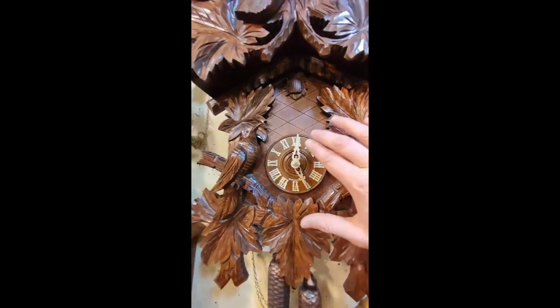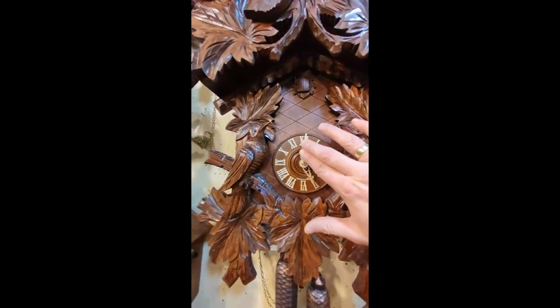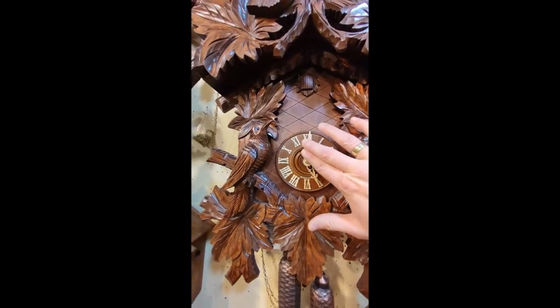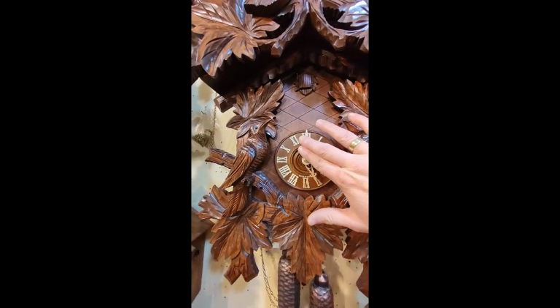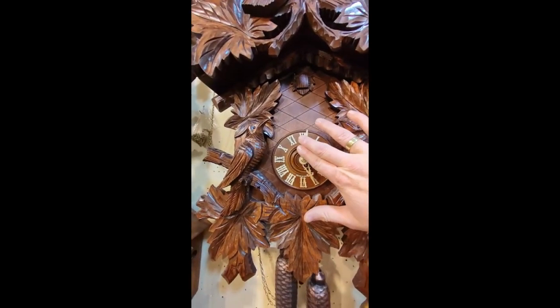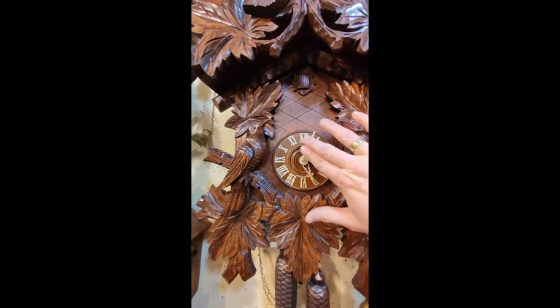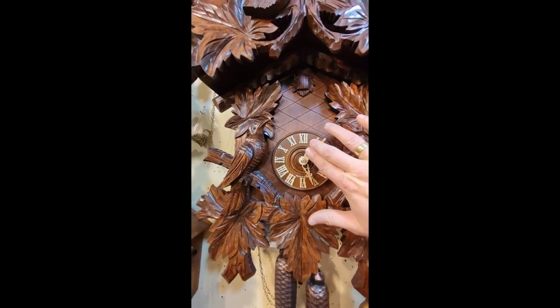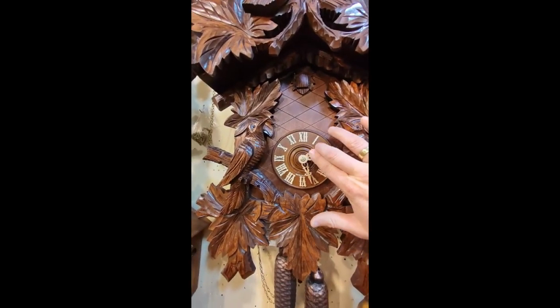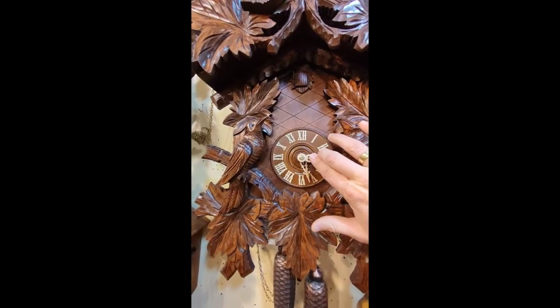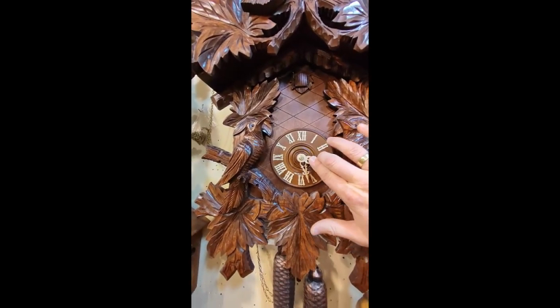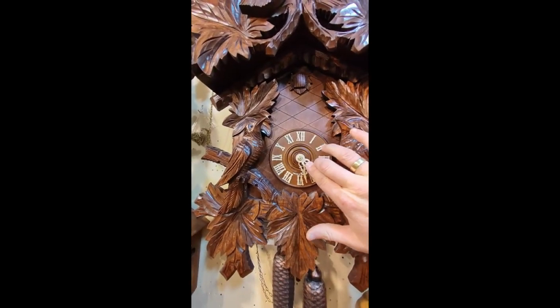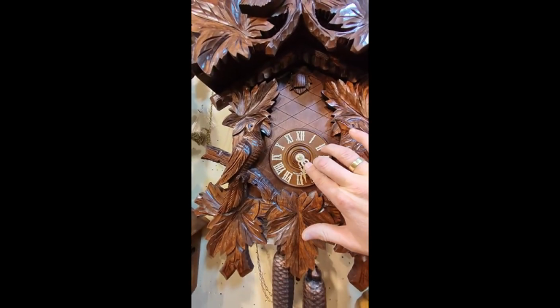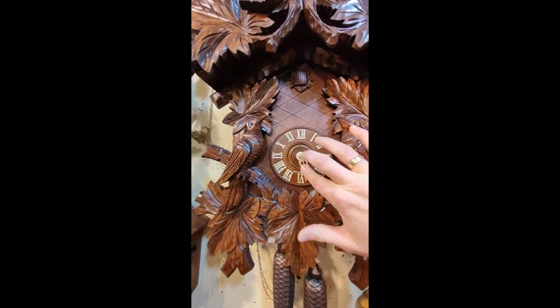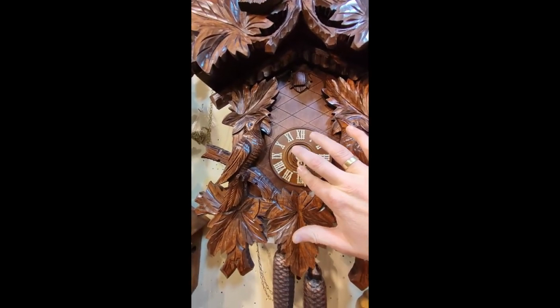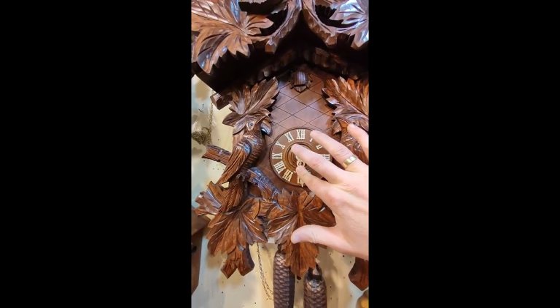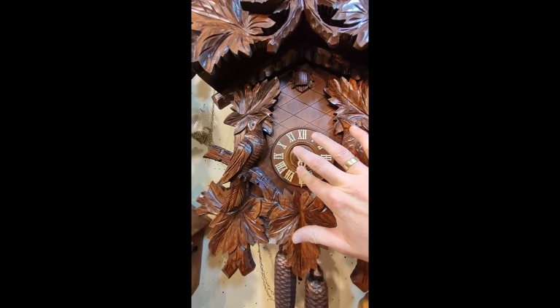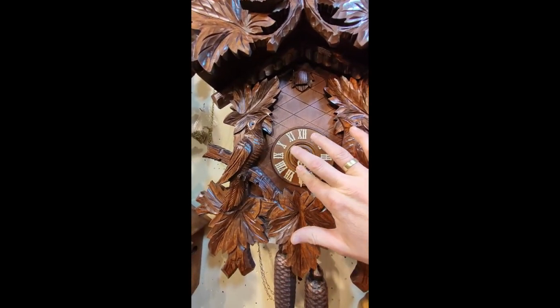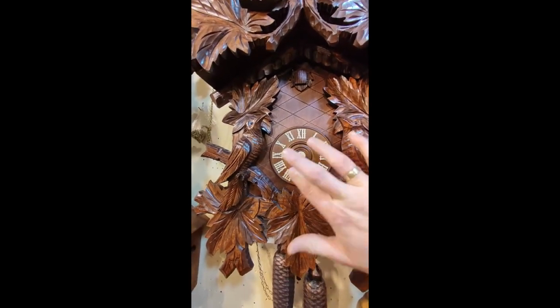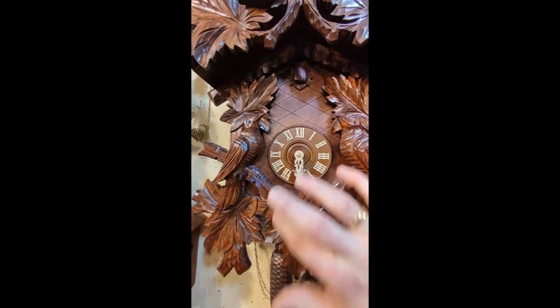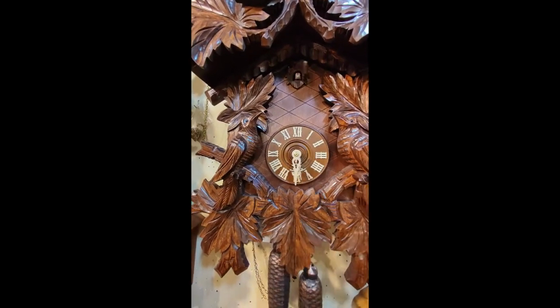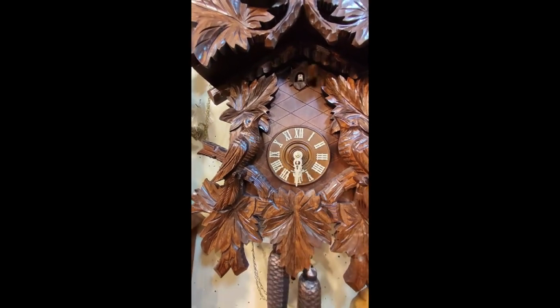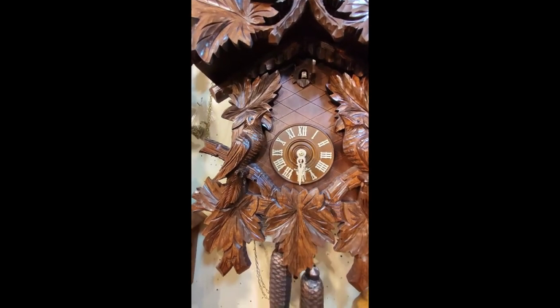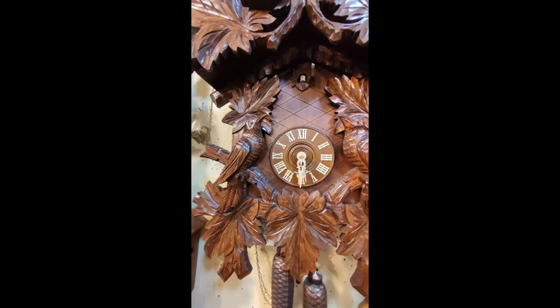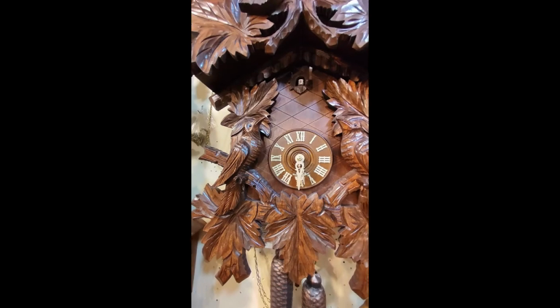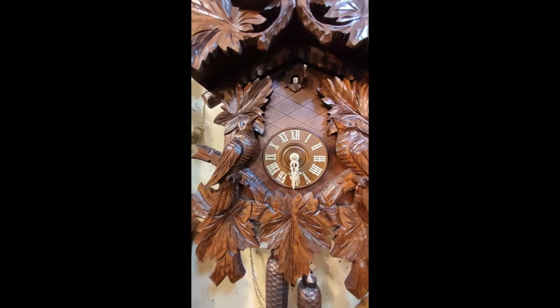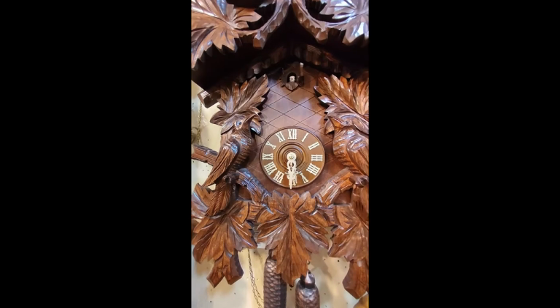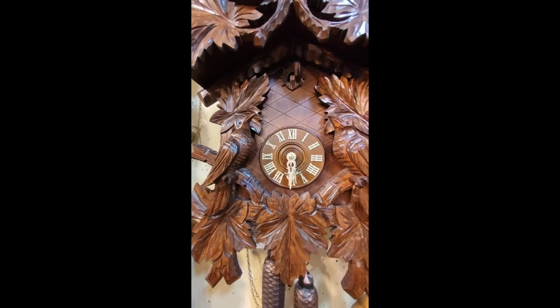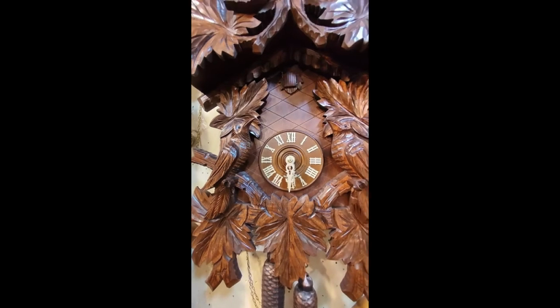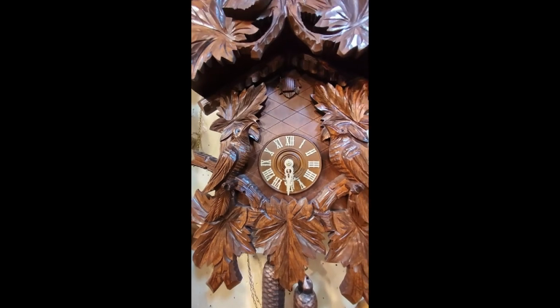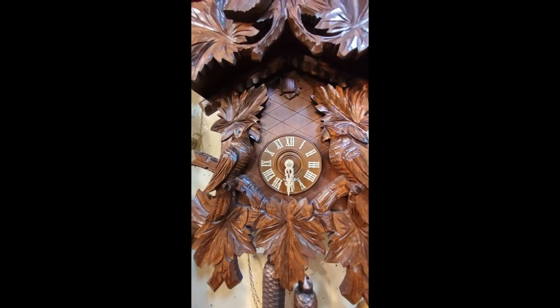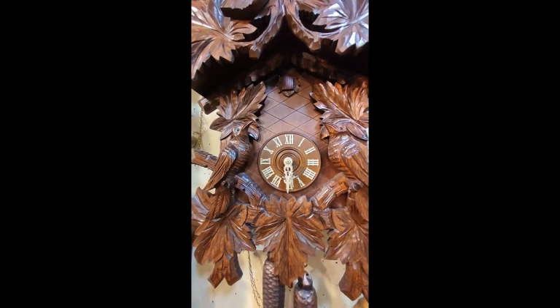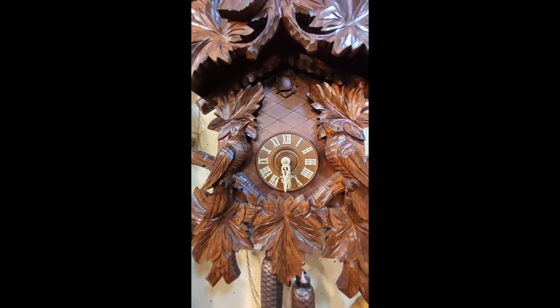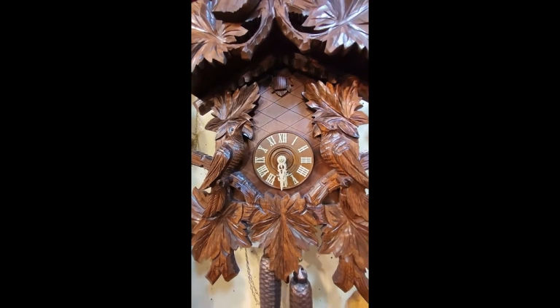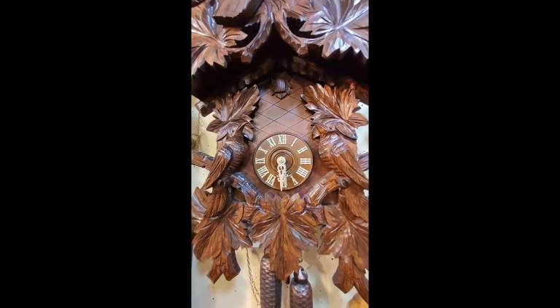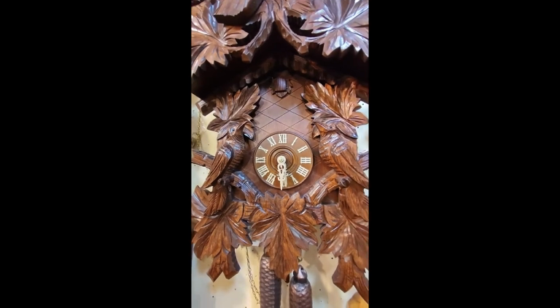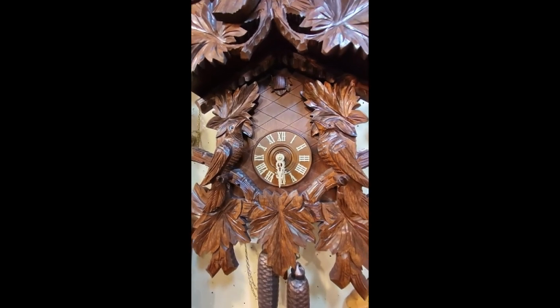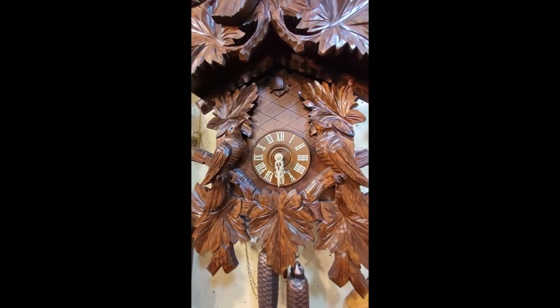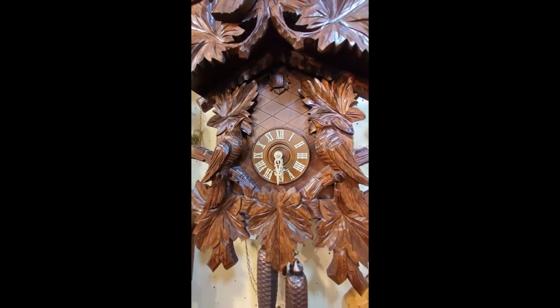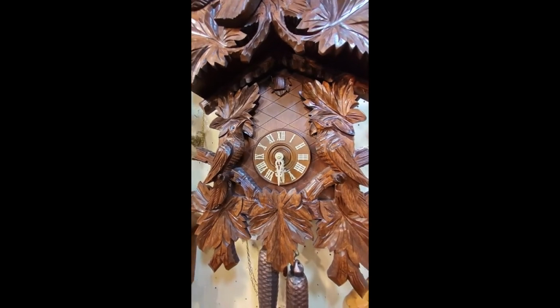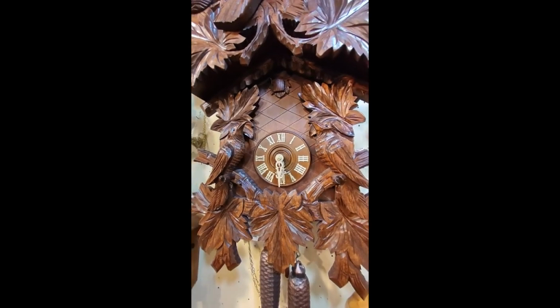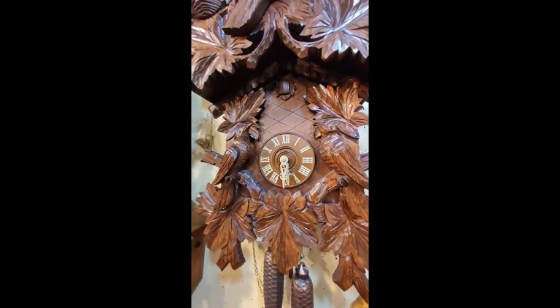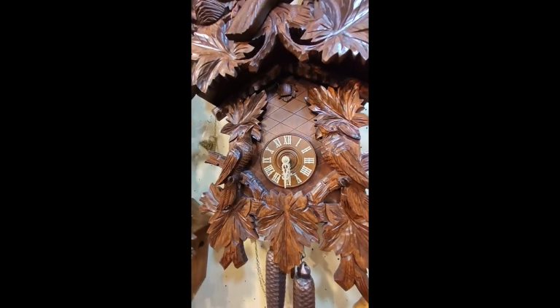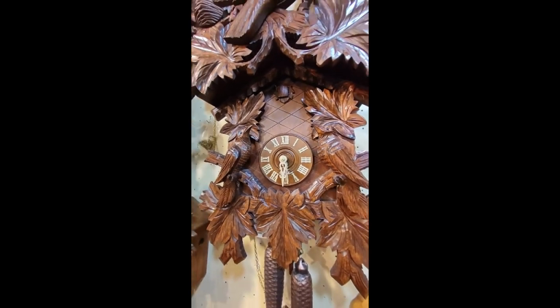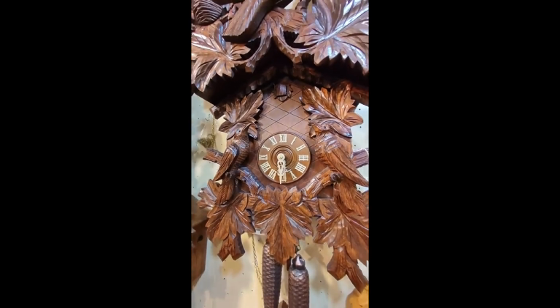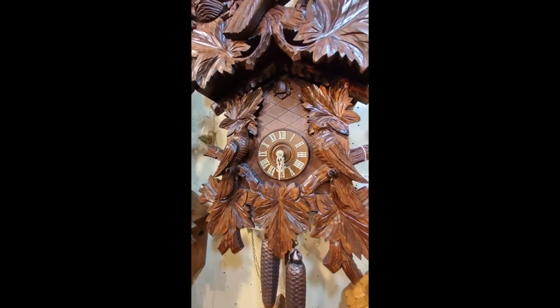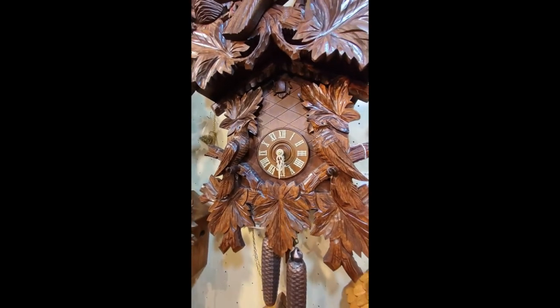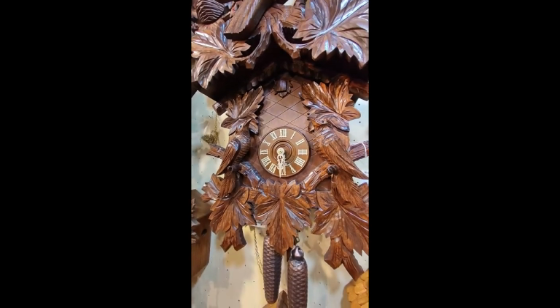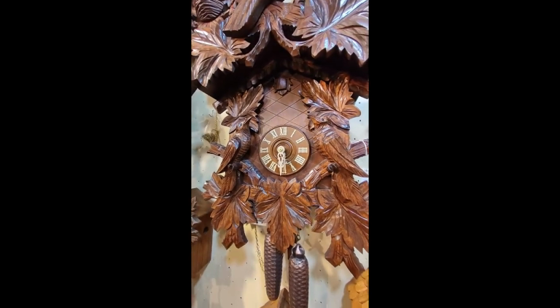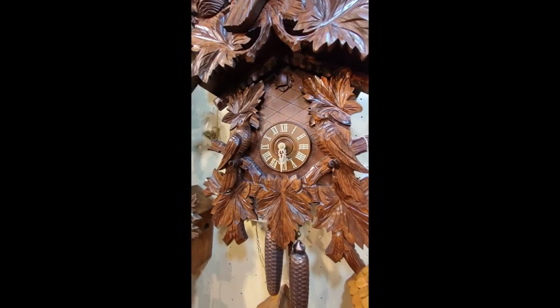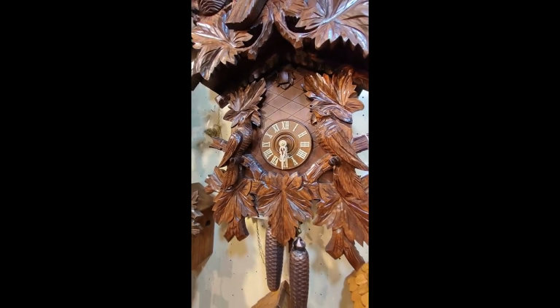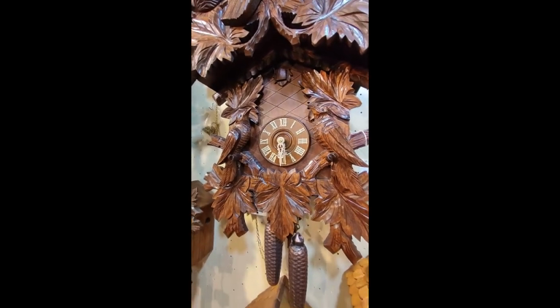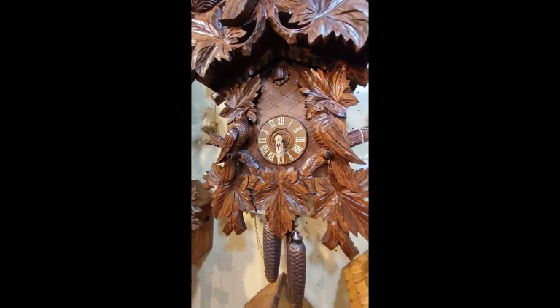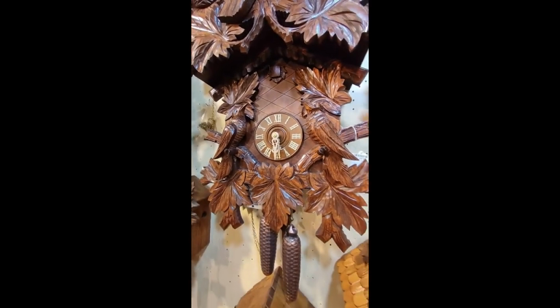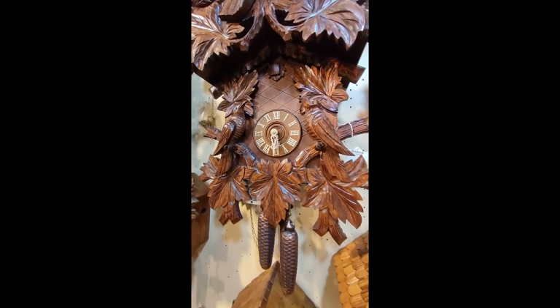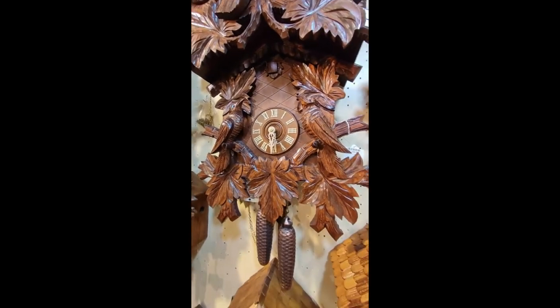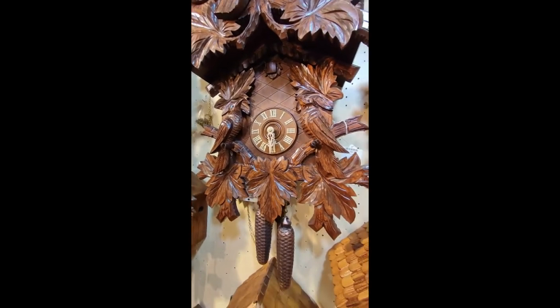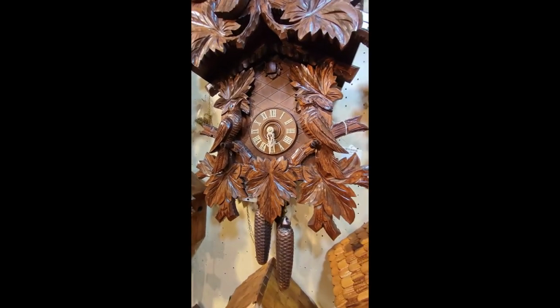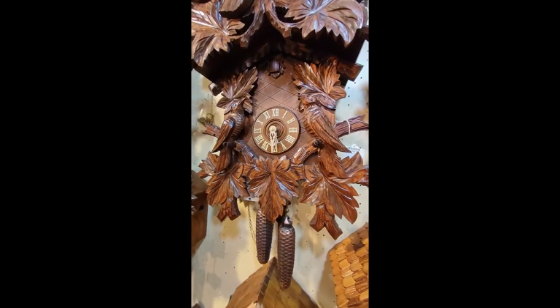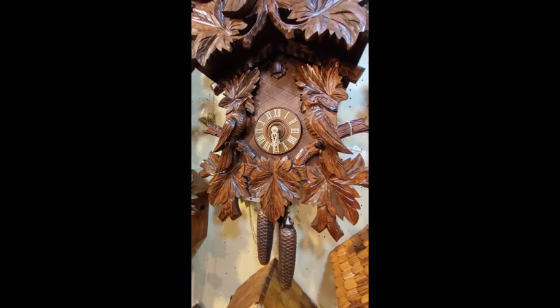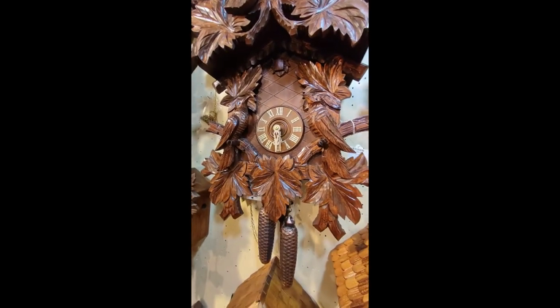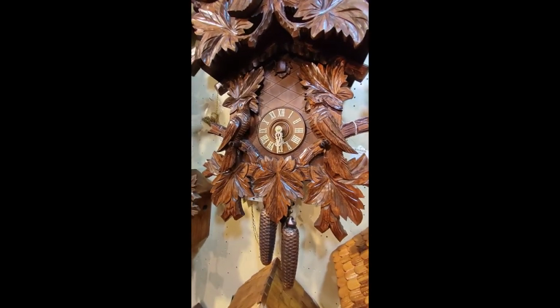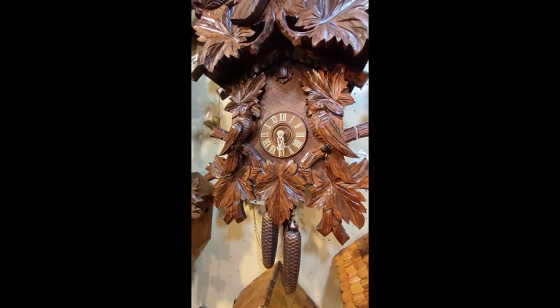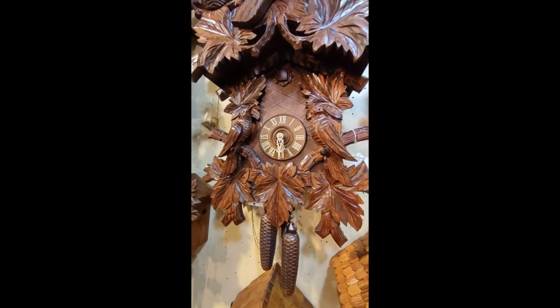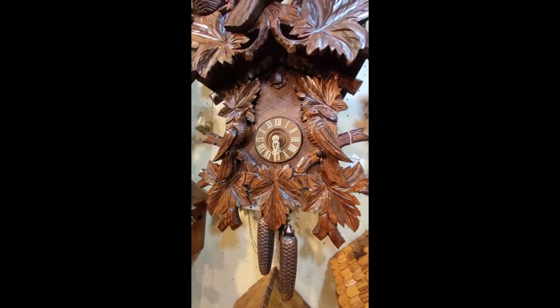Now at five o'clock it should ring five times, and now you have a running cuckoo clock again at the right time. I hope this helps you out.